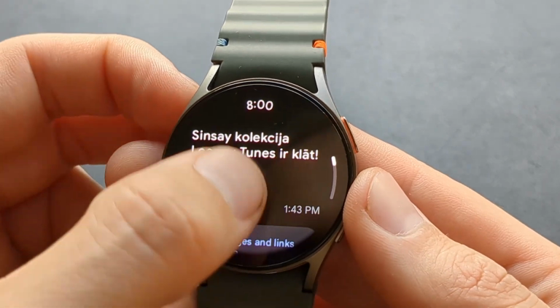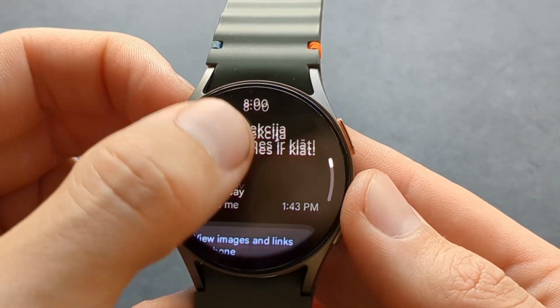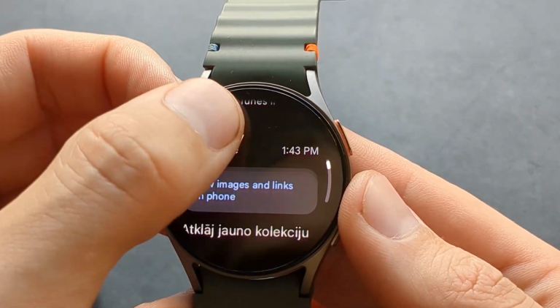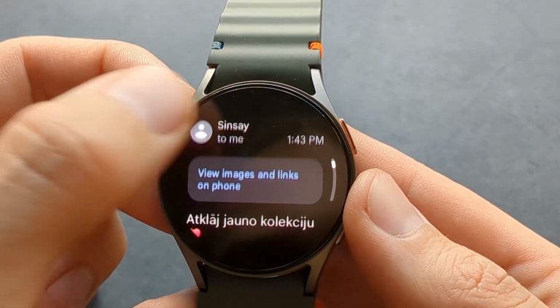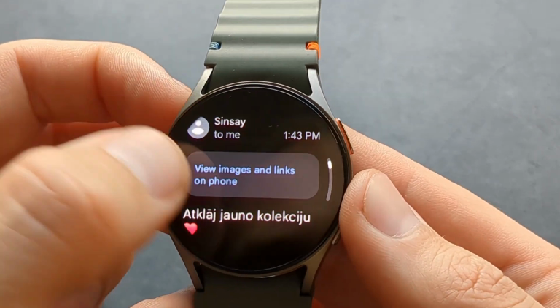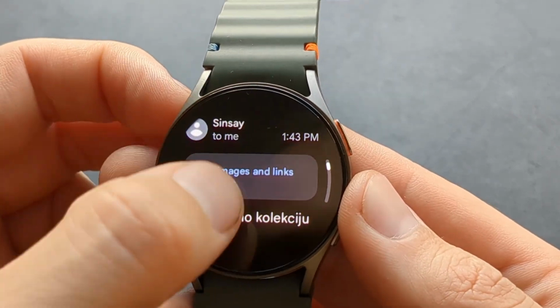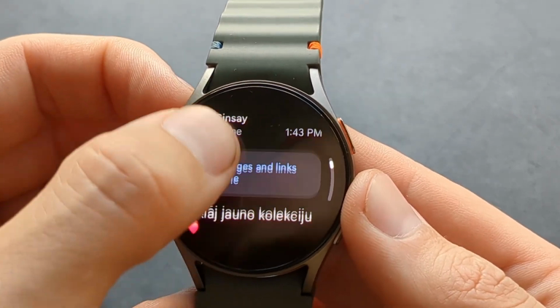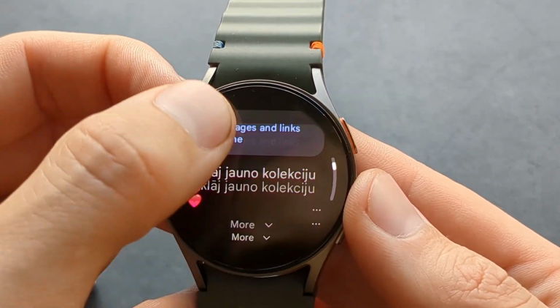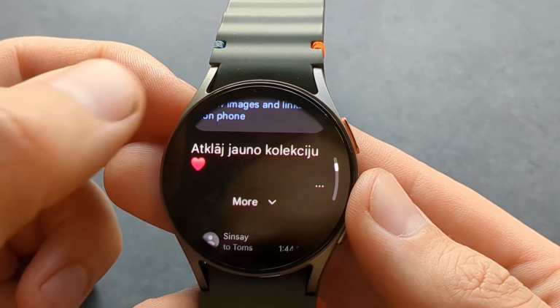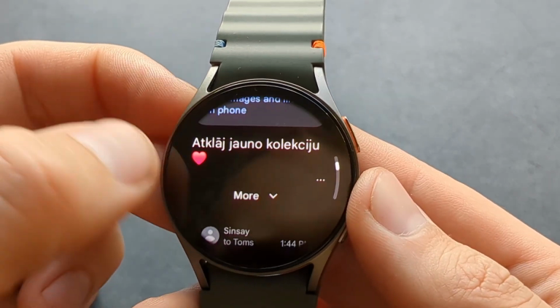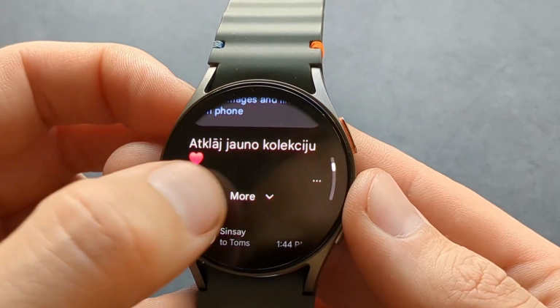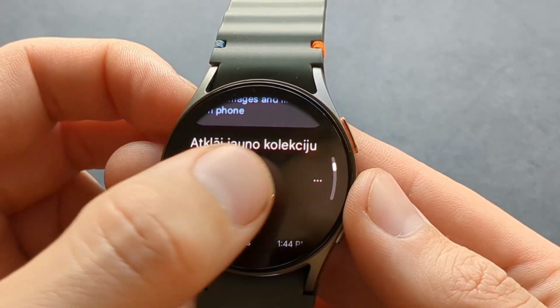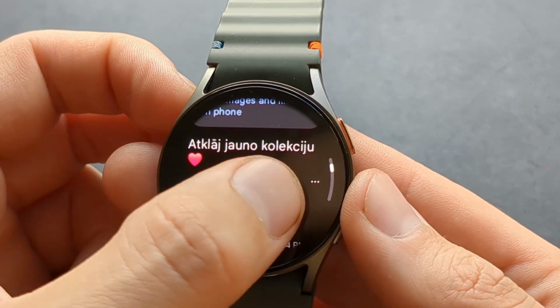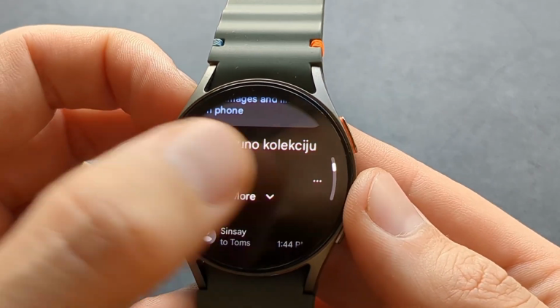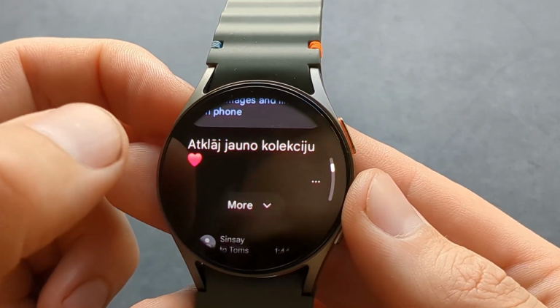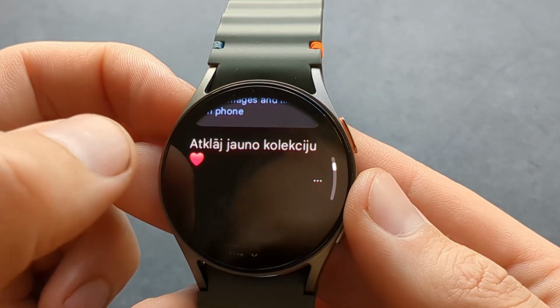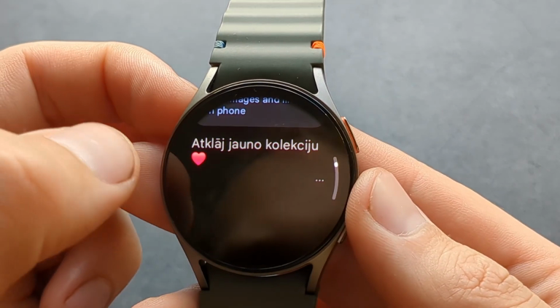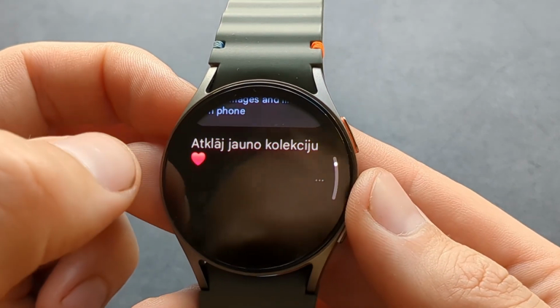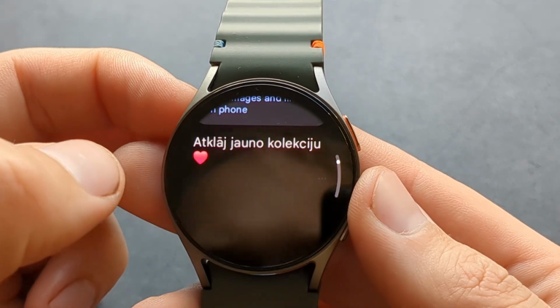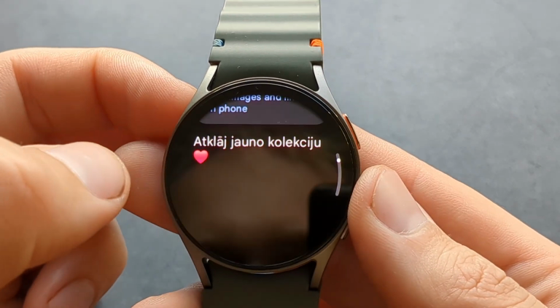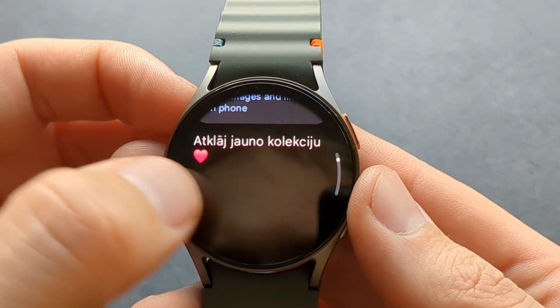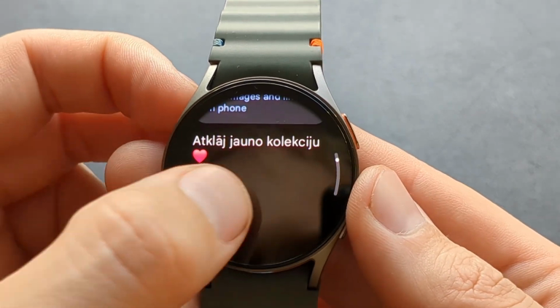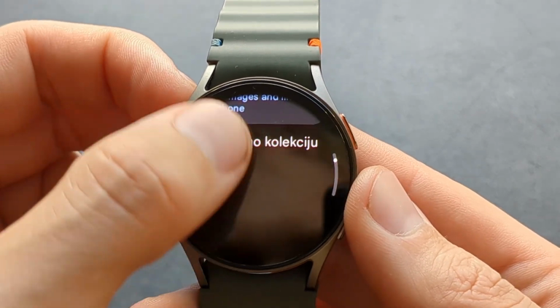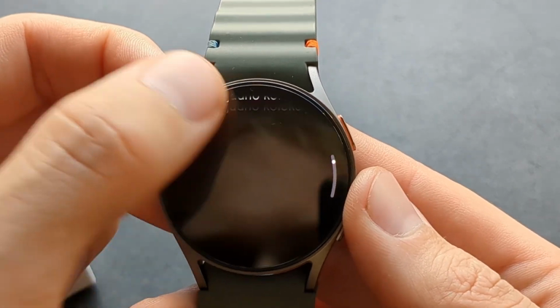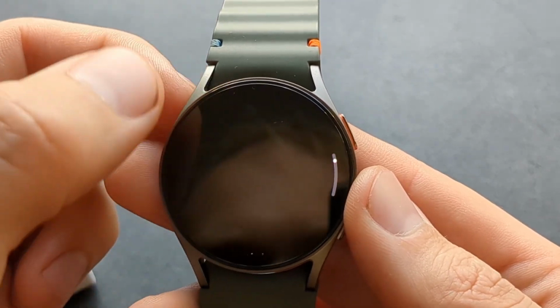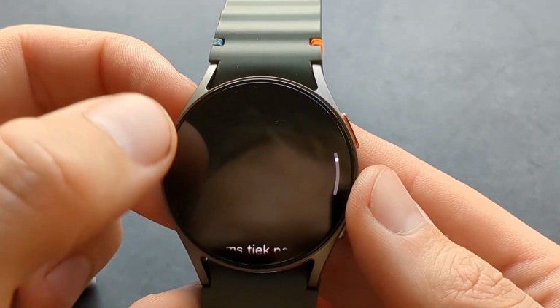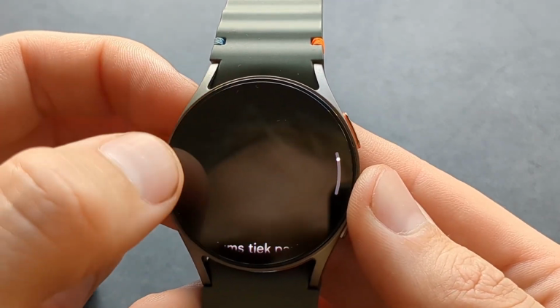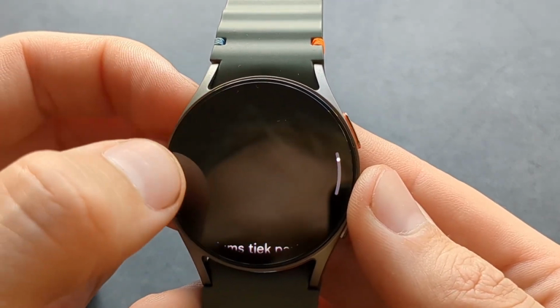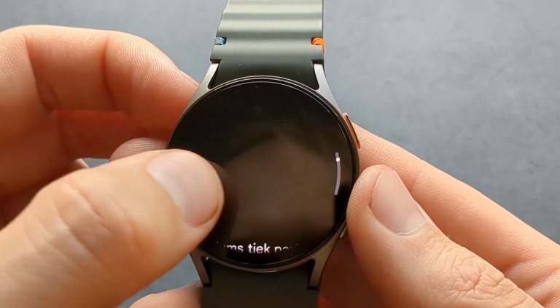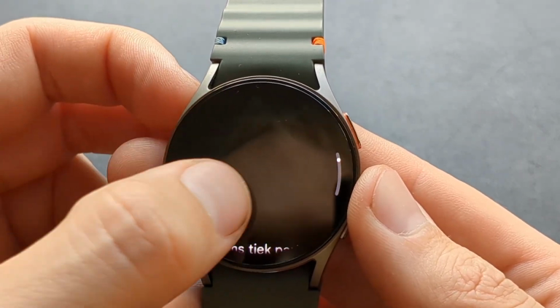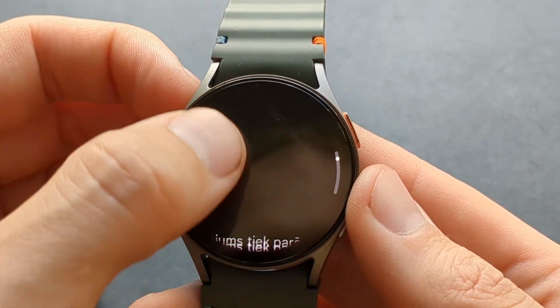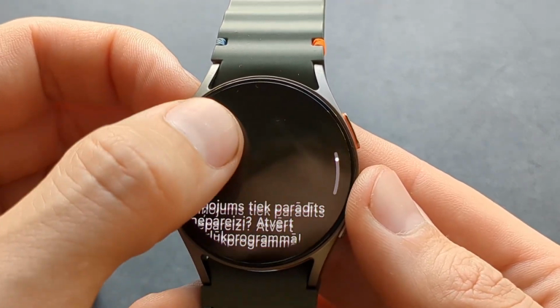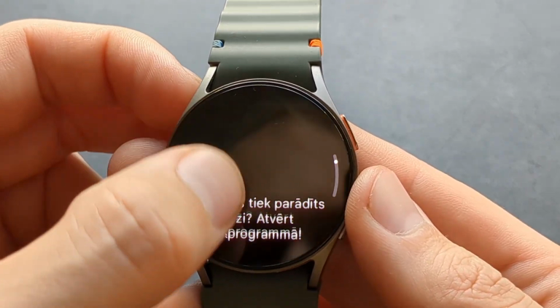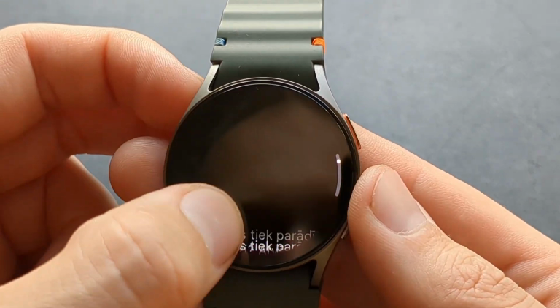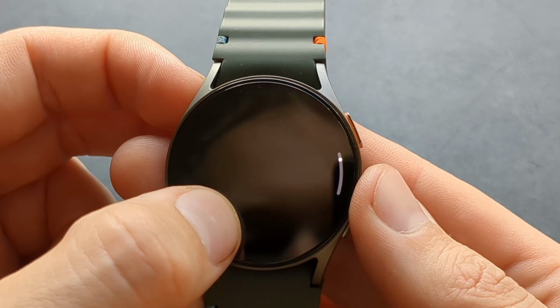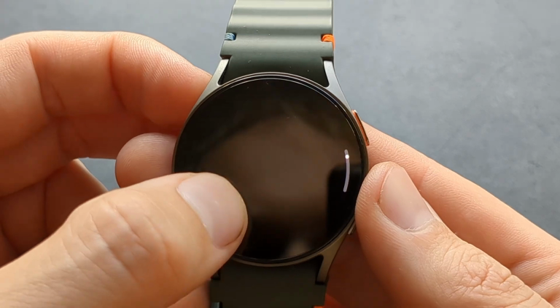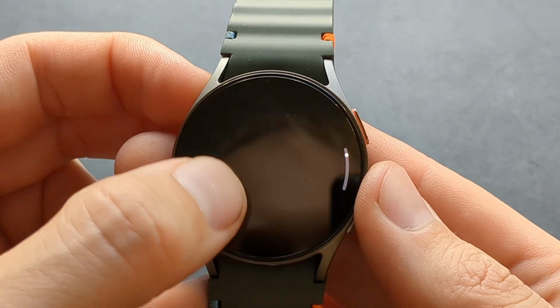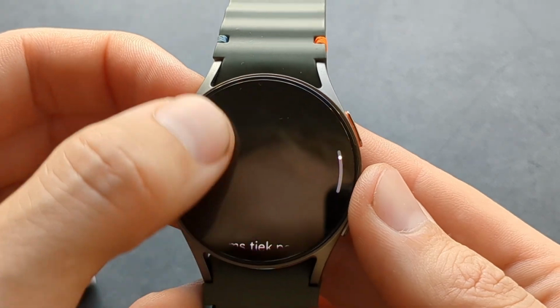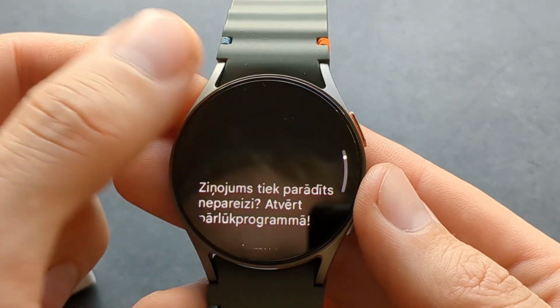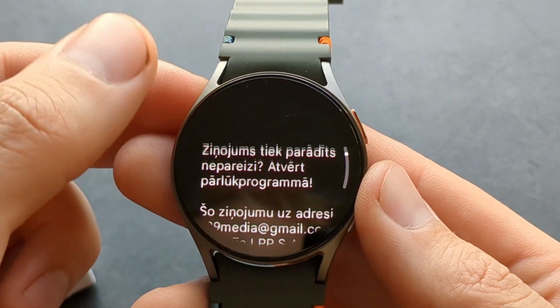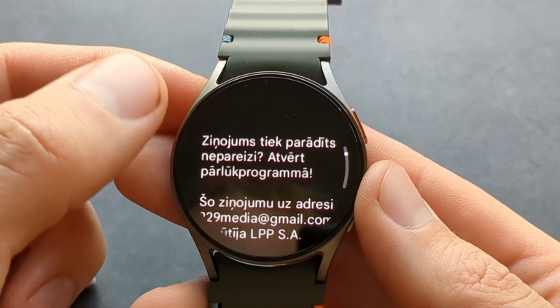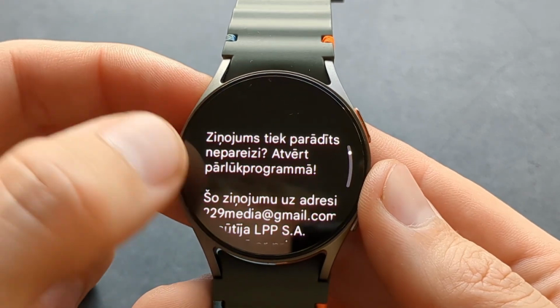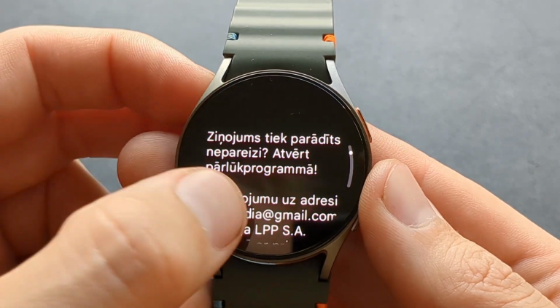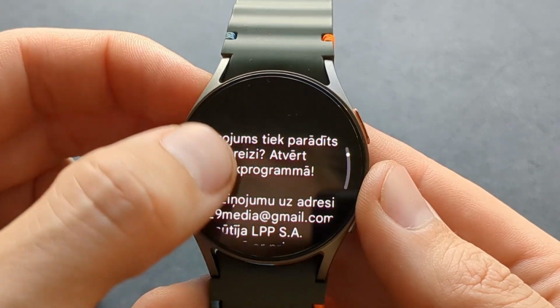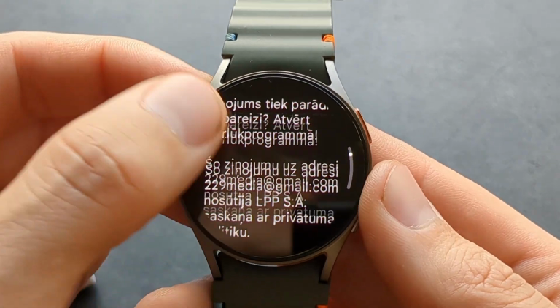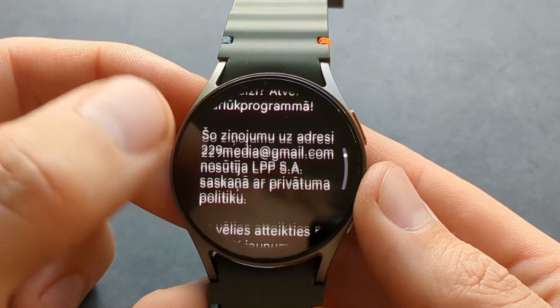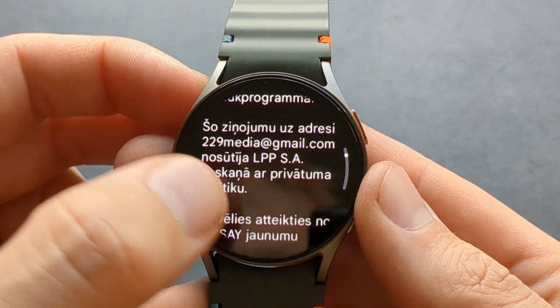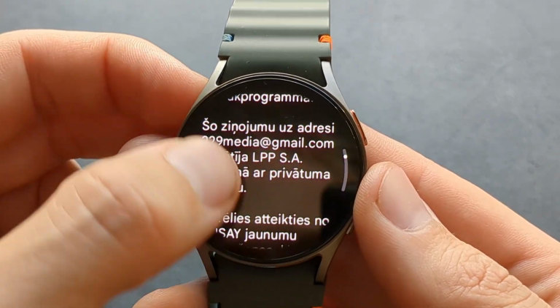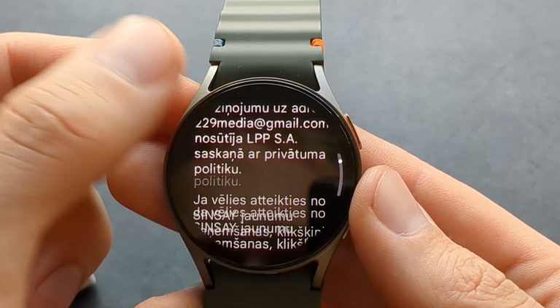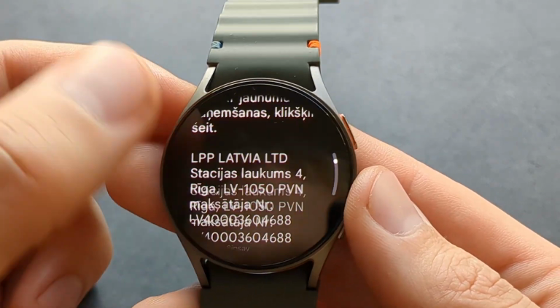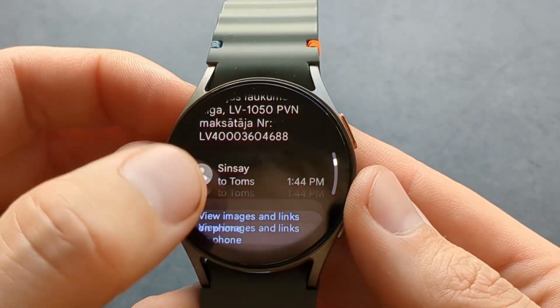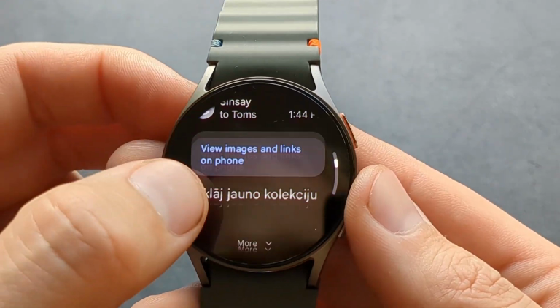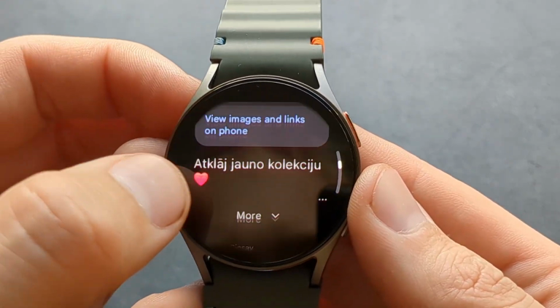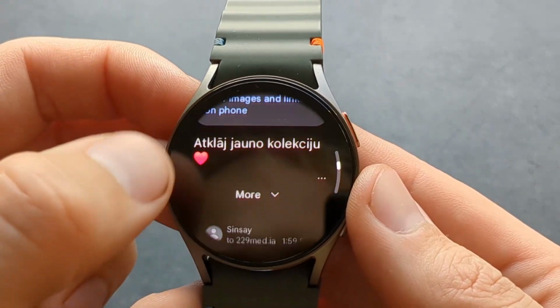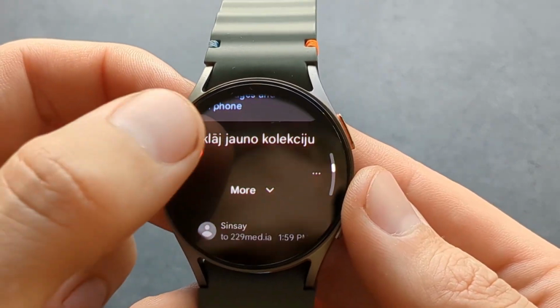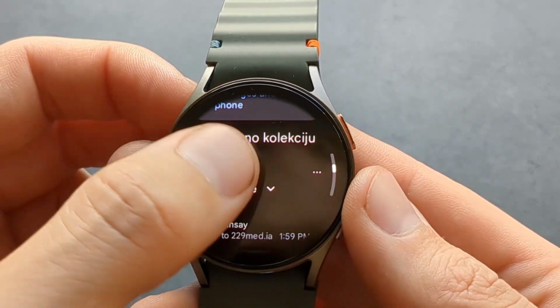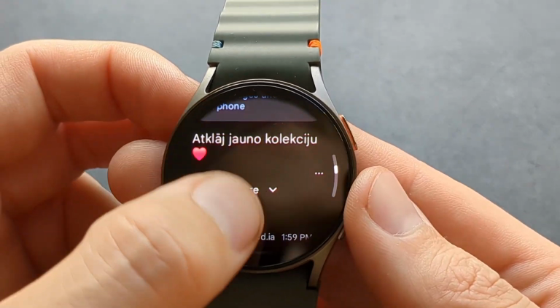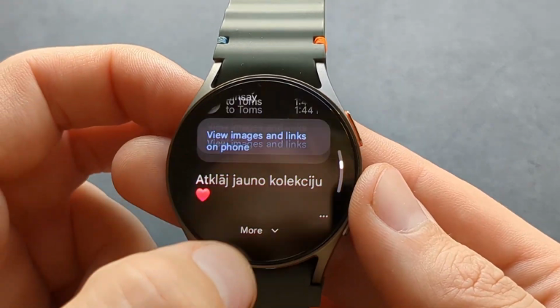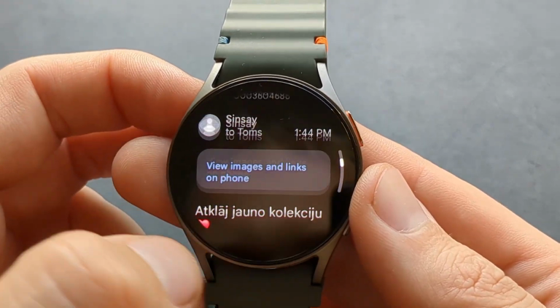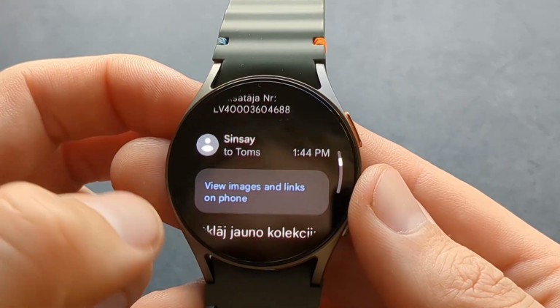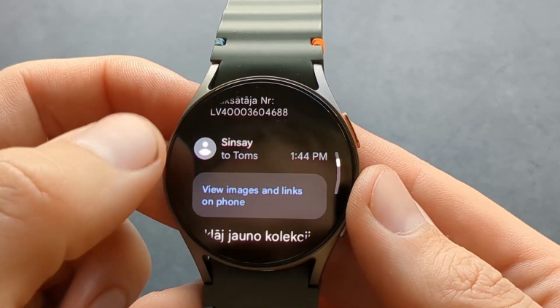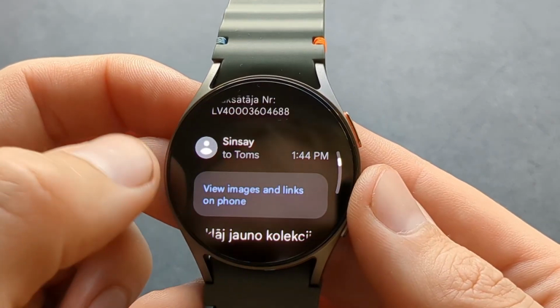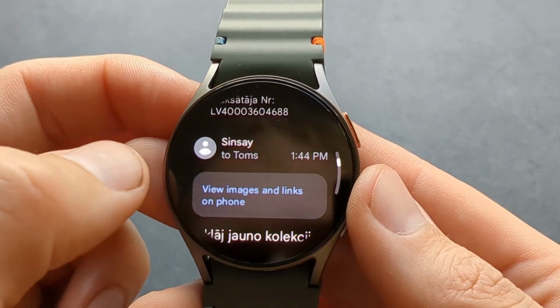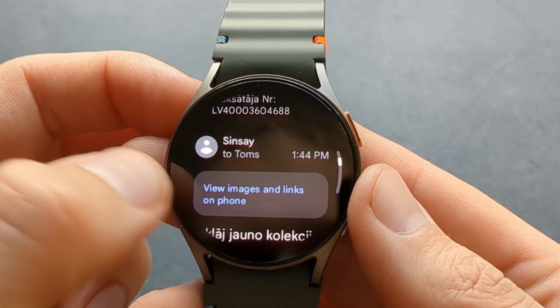There should be images in here, but it's completely empty — so only text really. The app won't be able to show you any links or images, only text.